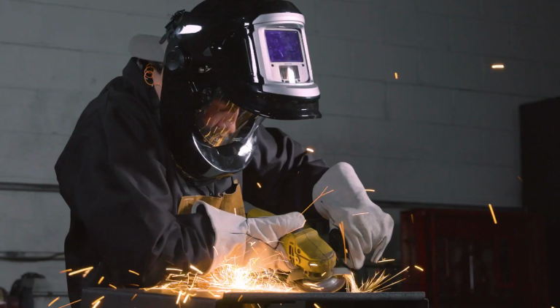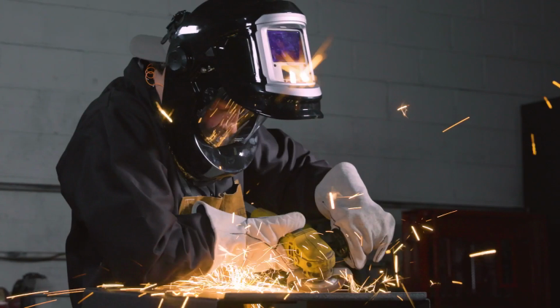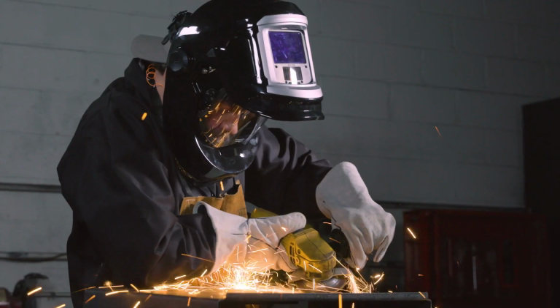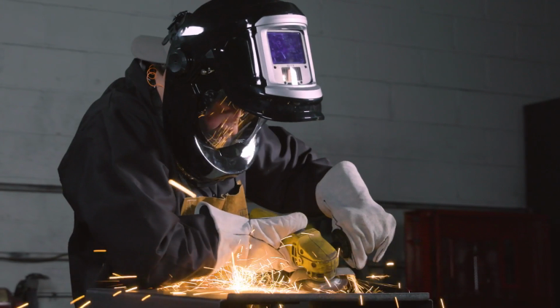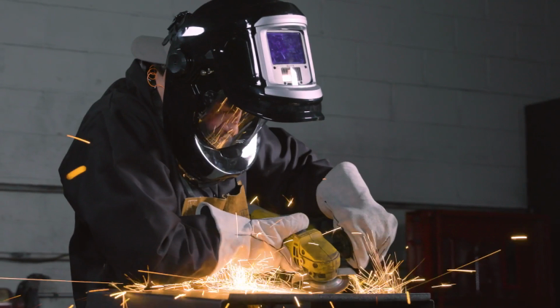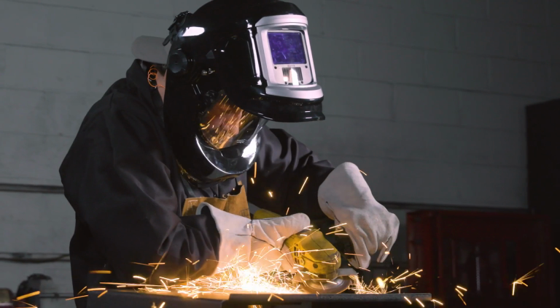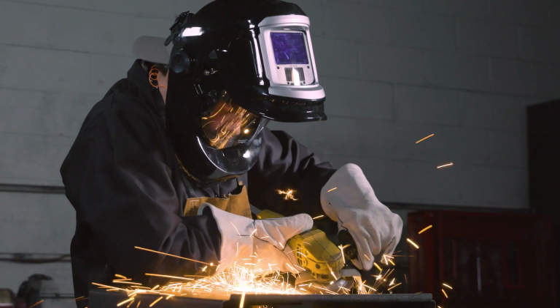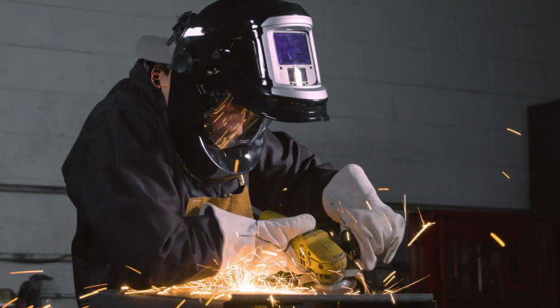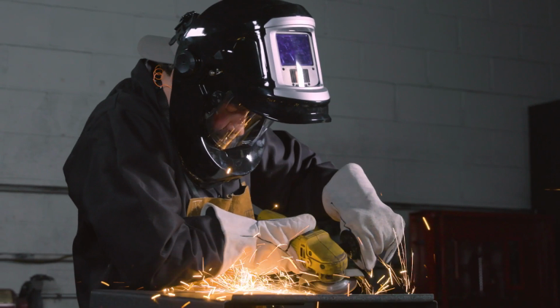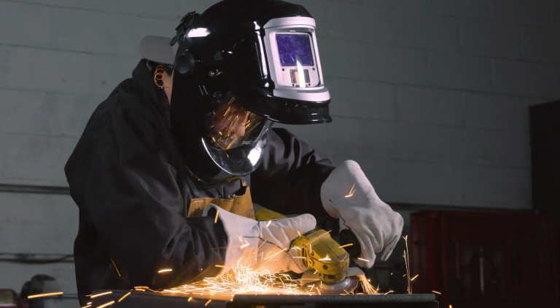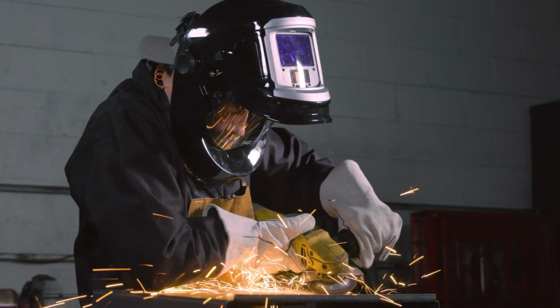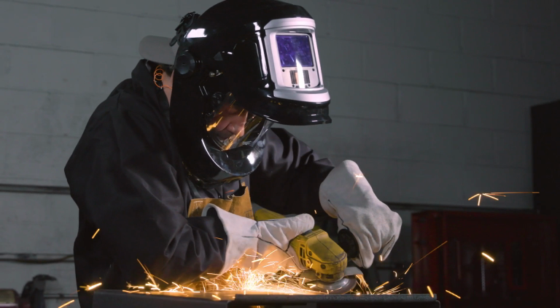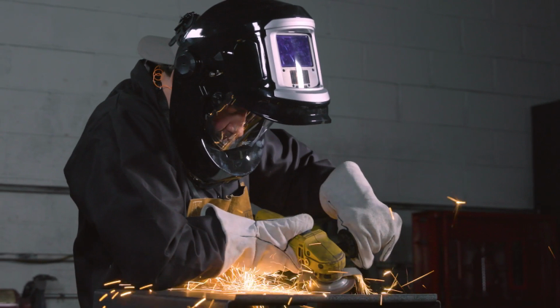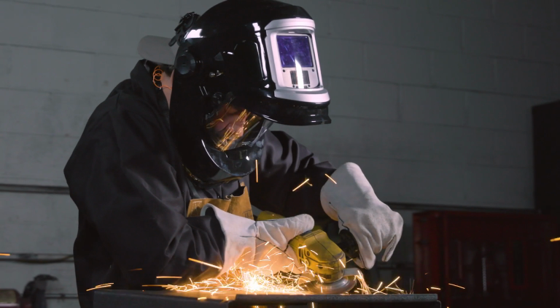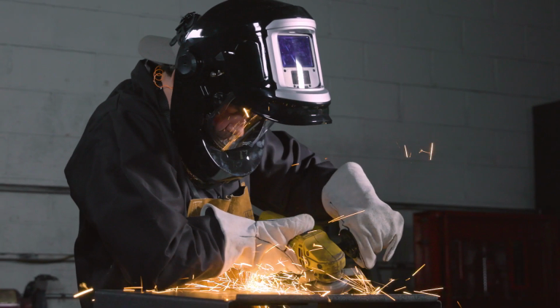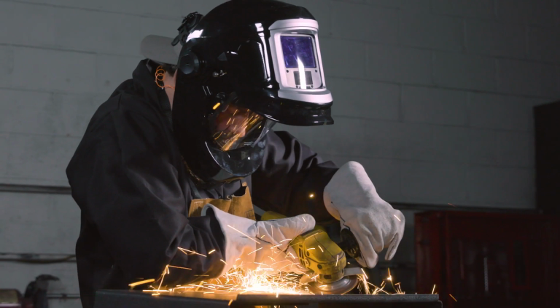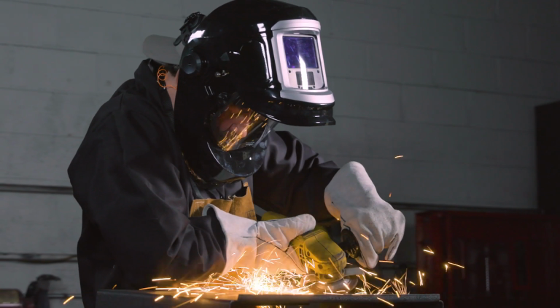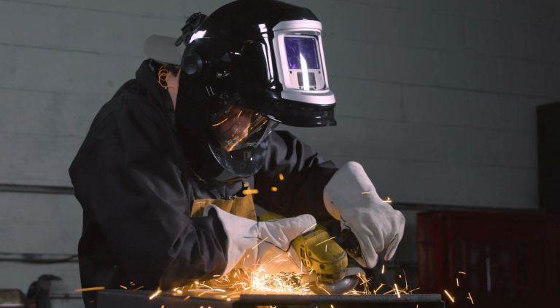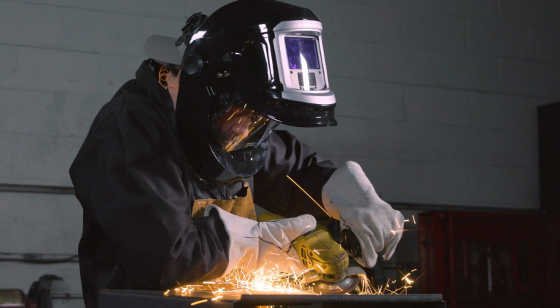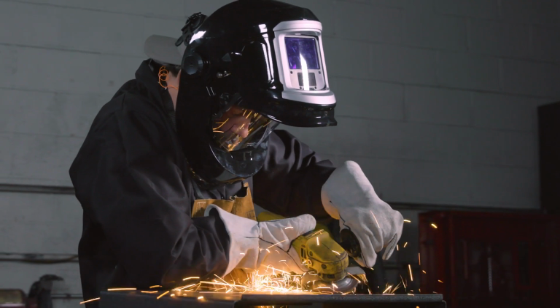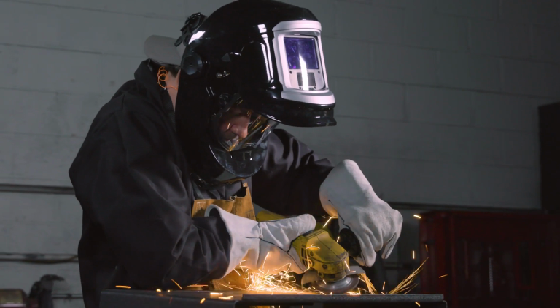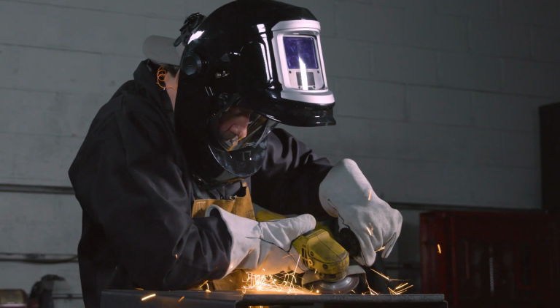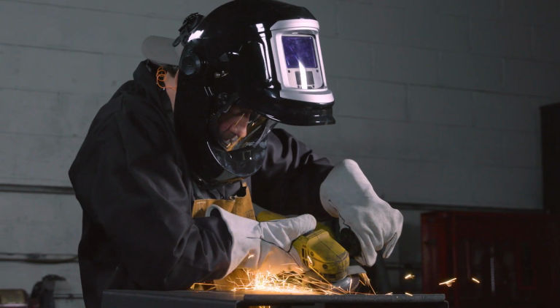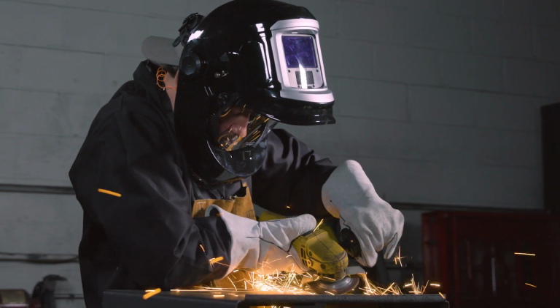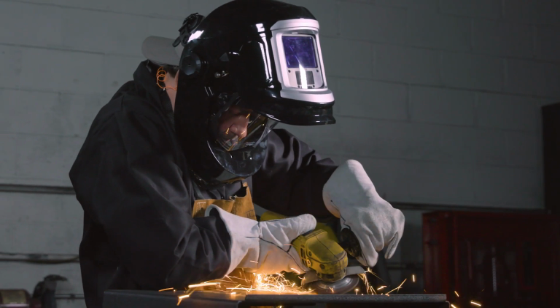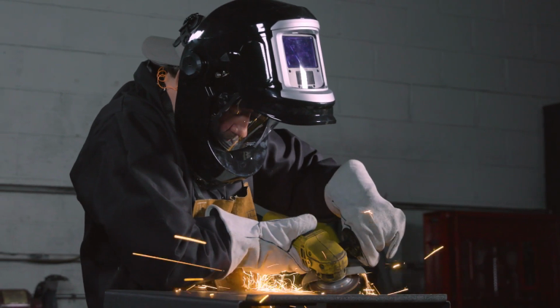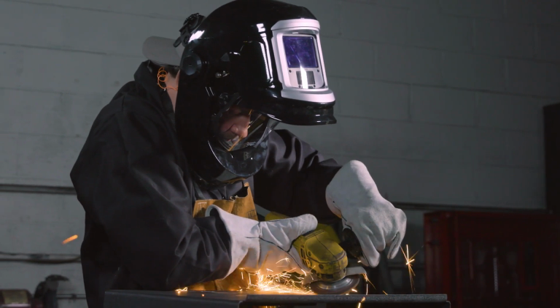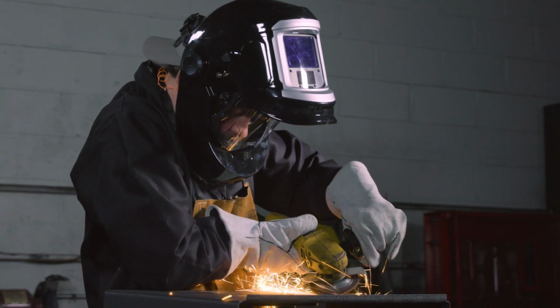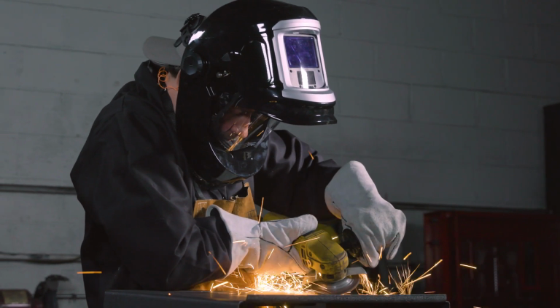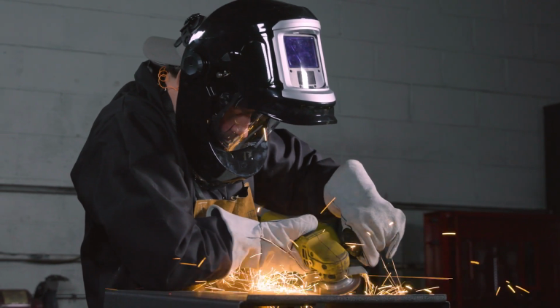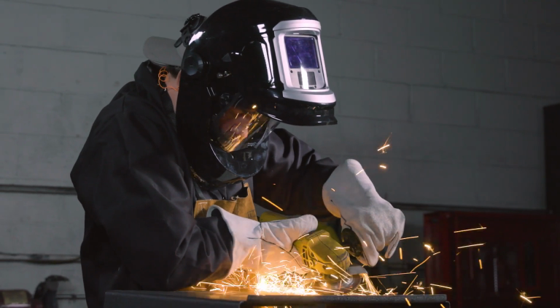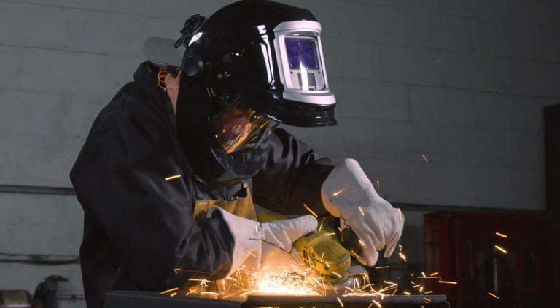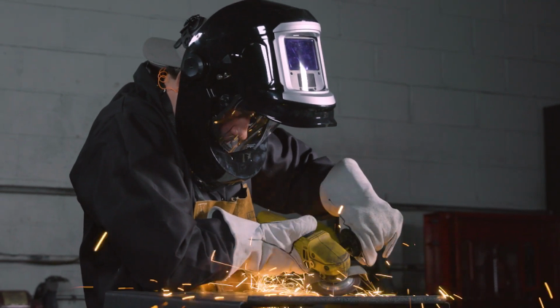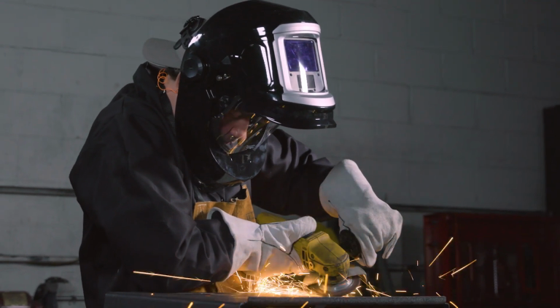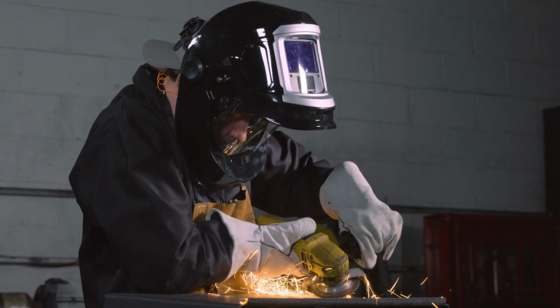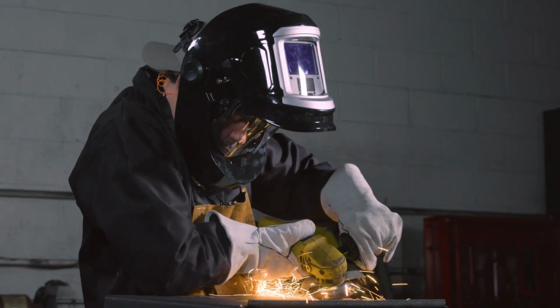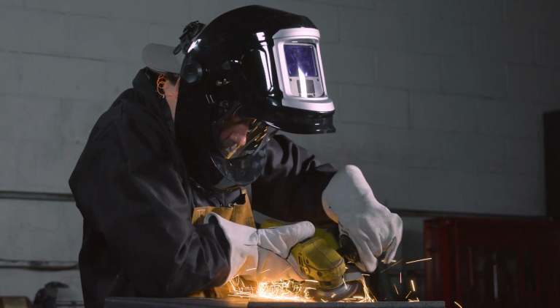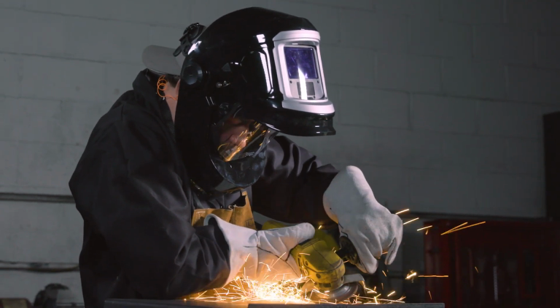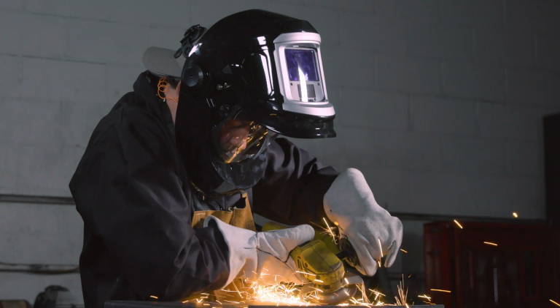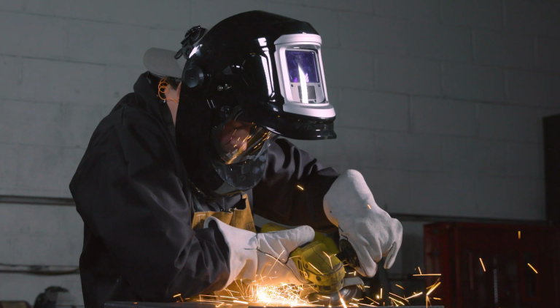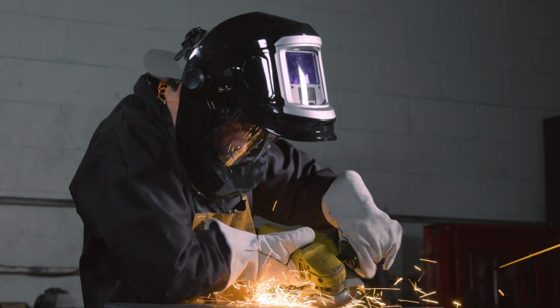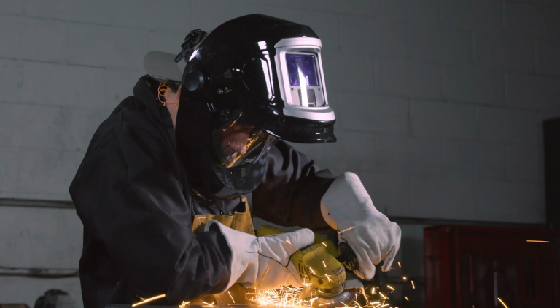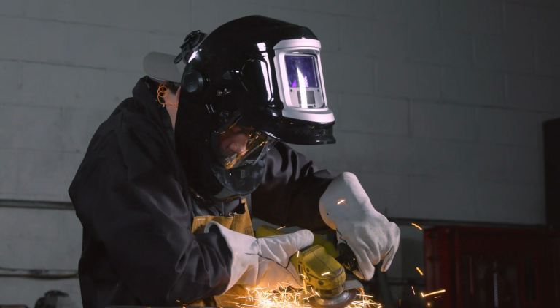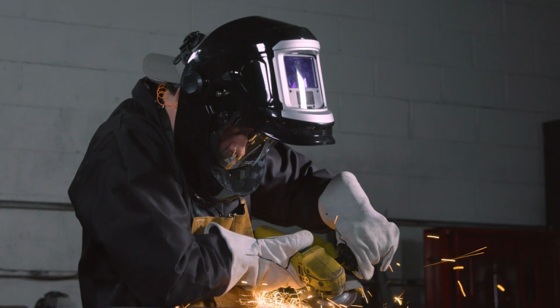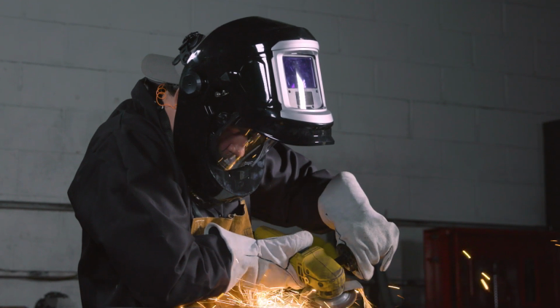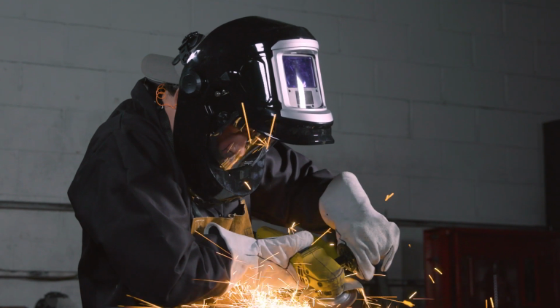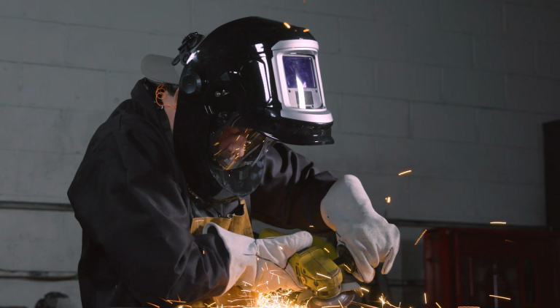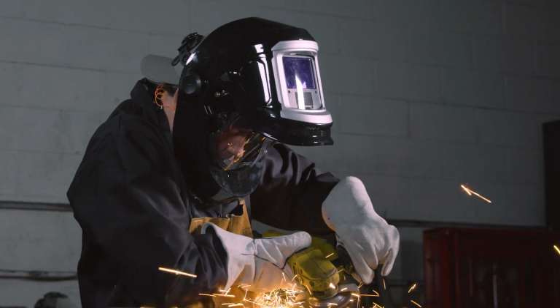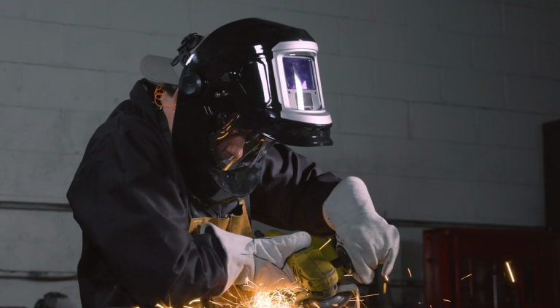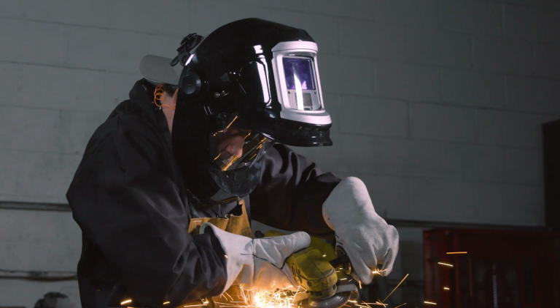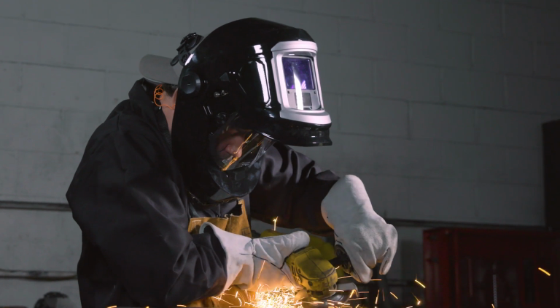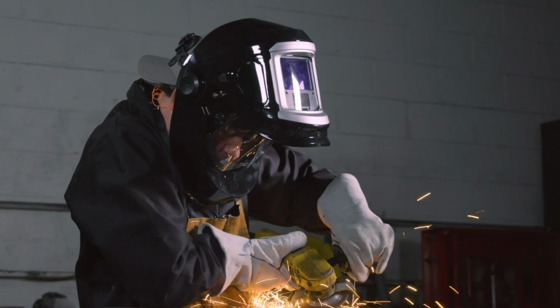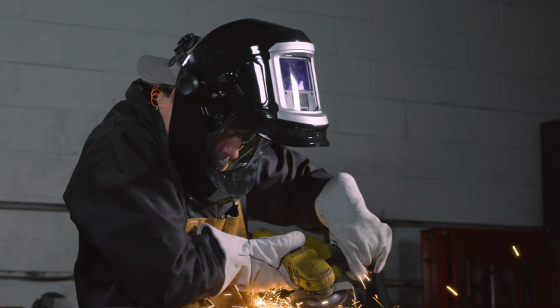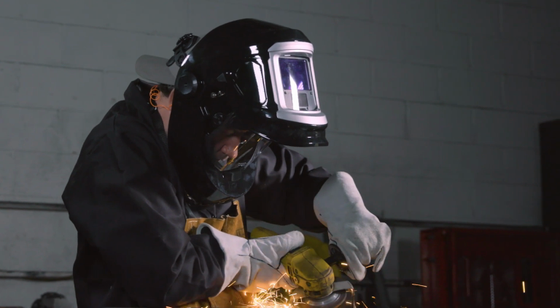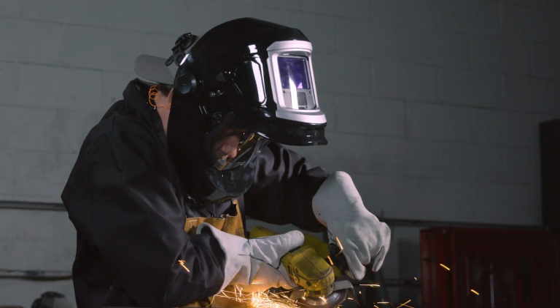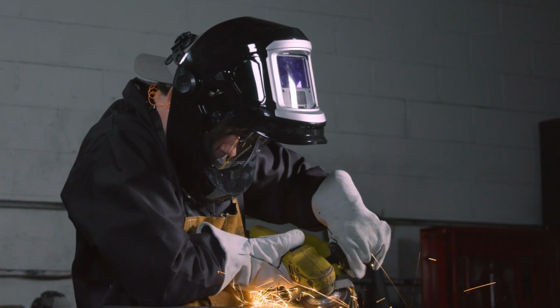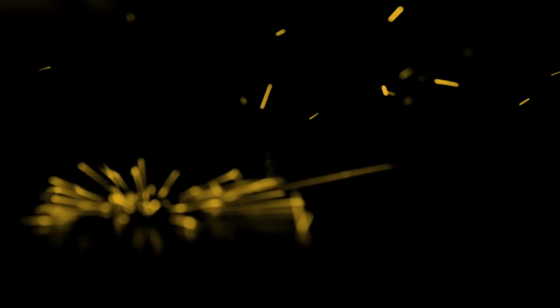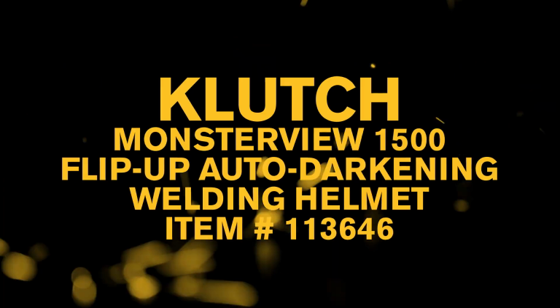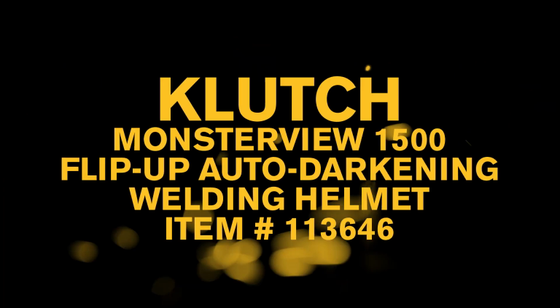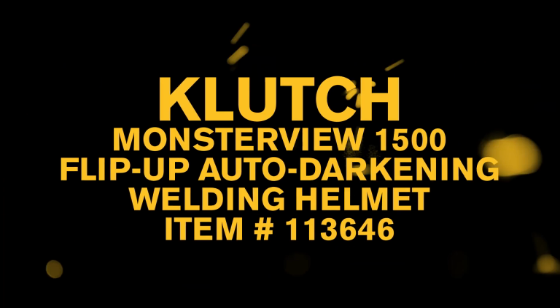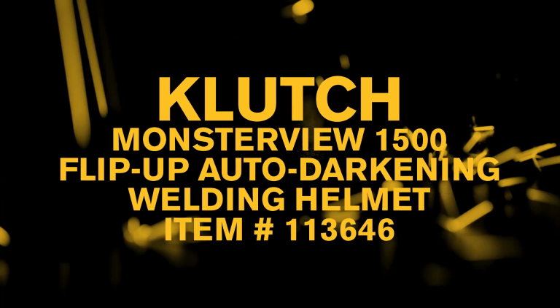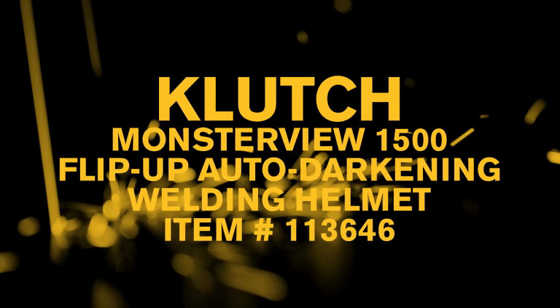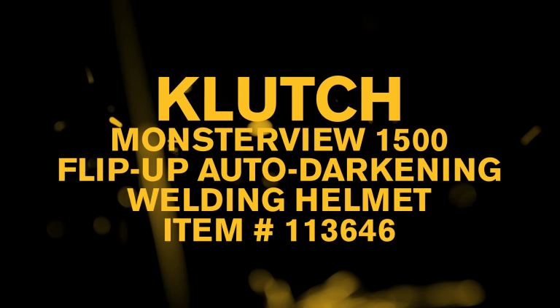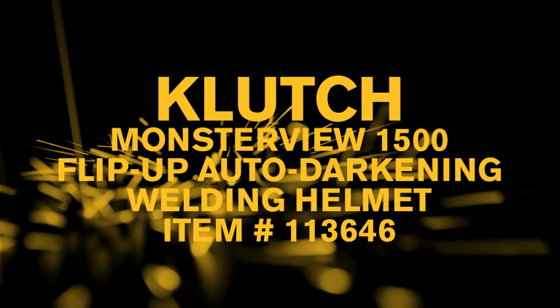Protect your eyes and get the job done with this MonsterView Auto Darkening Welding Helmet from Clutch. Only at Northern Tool.